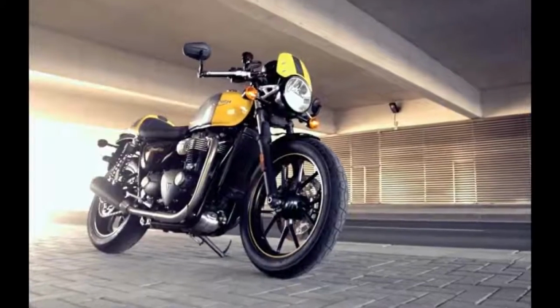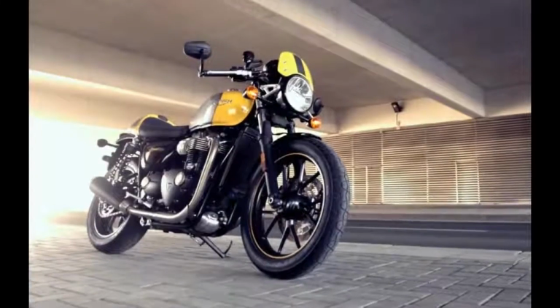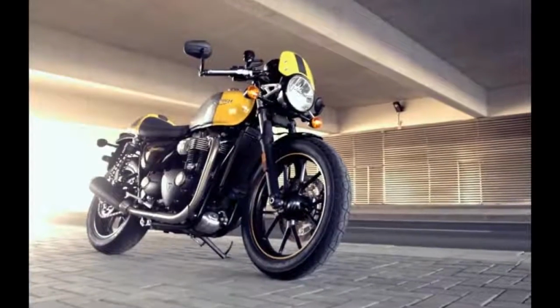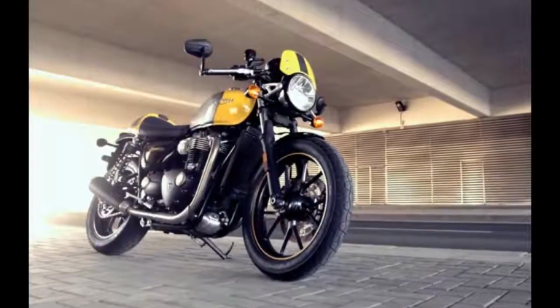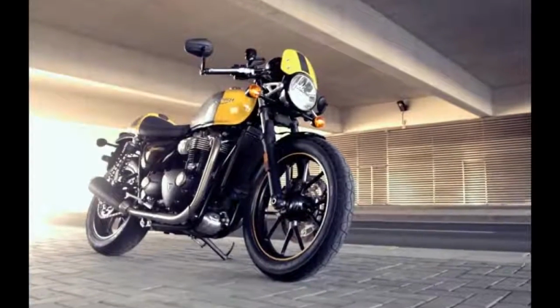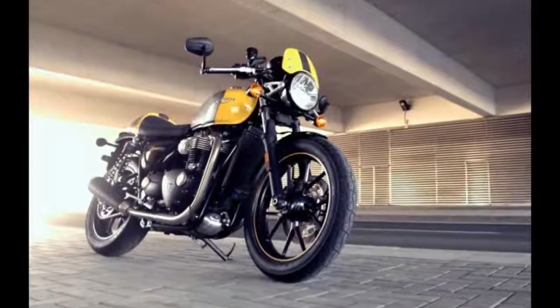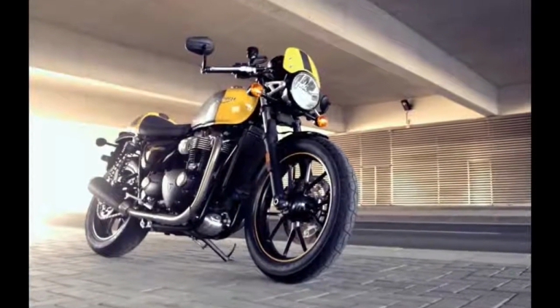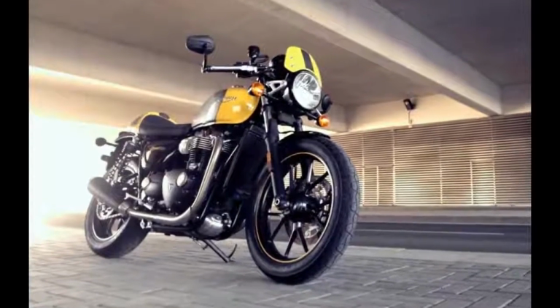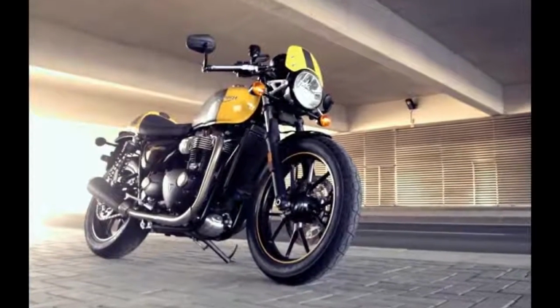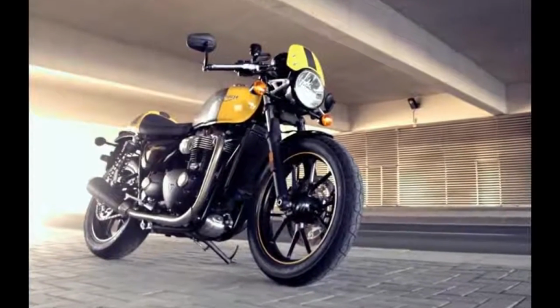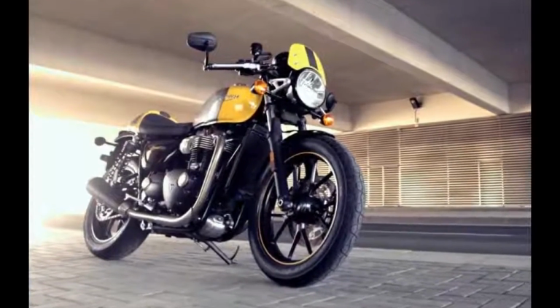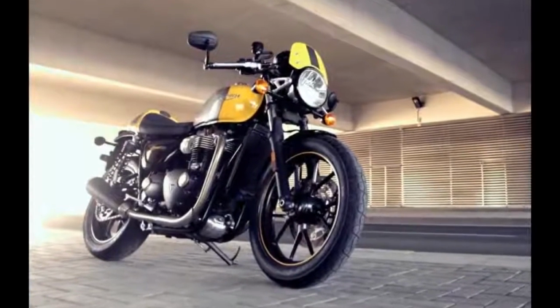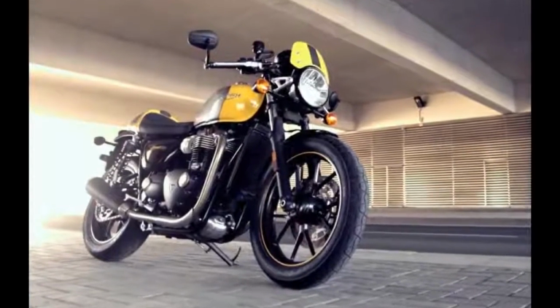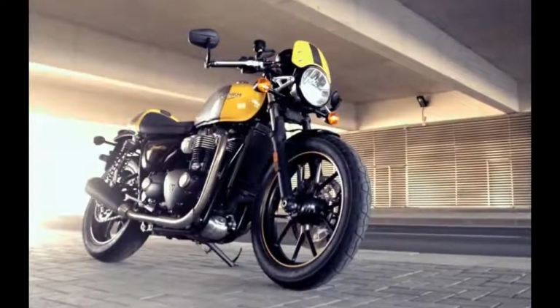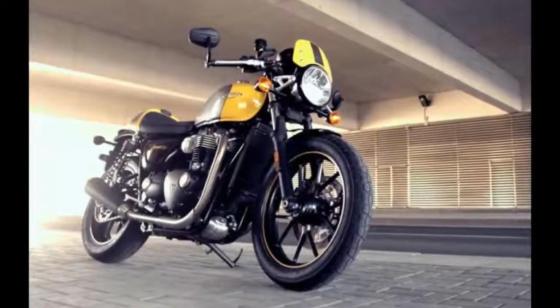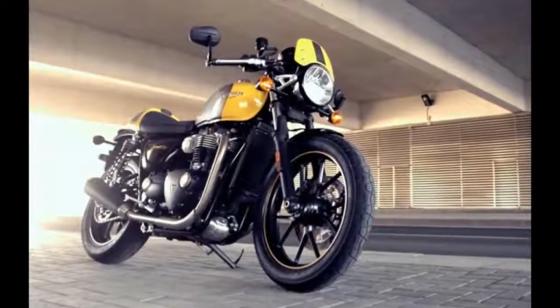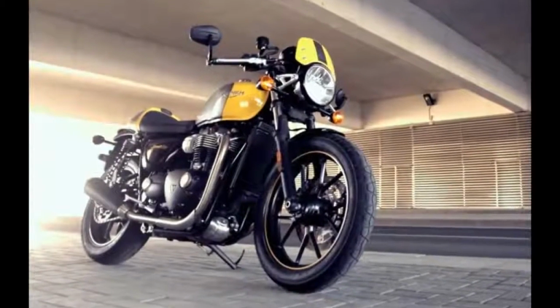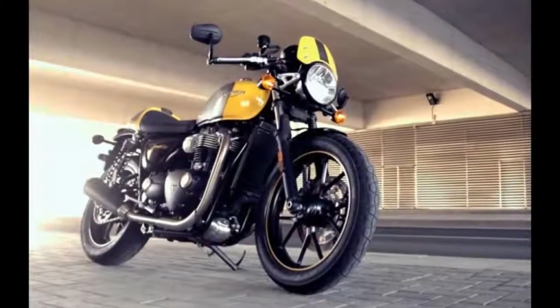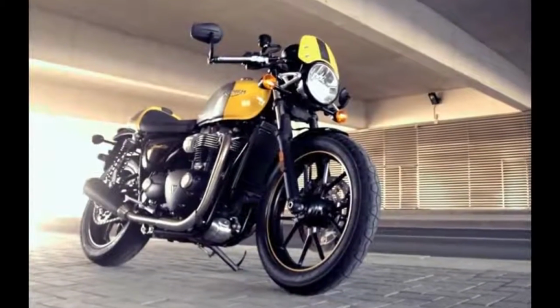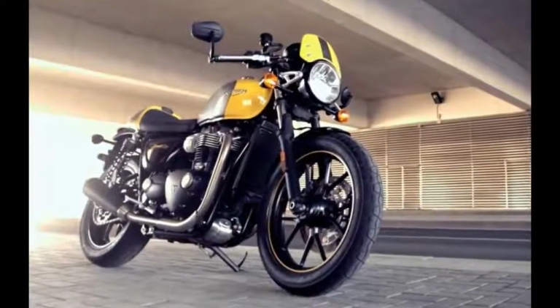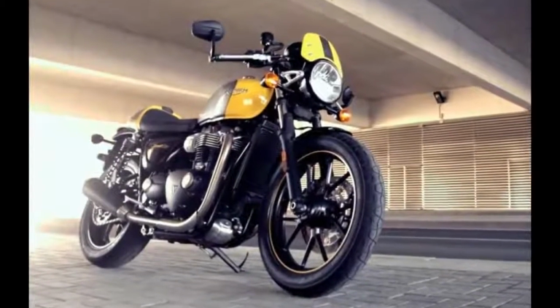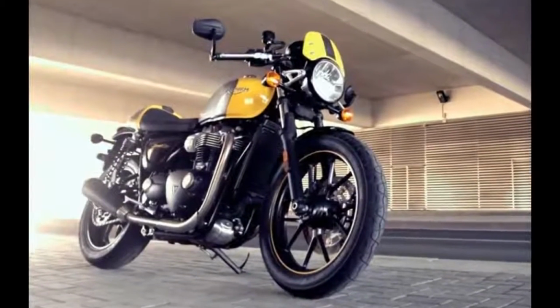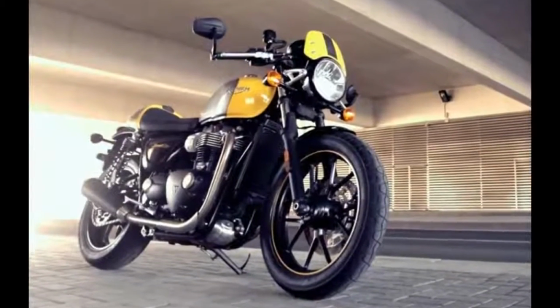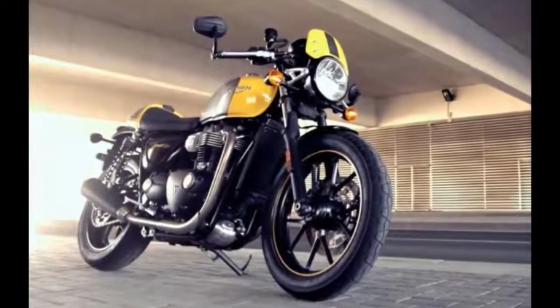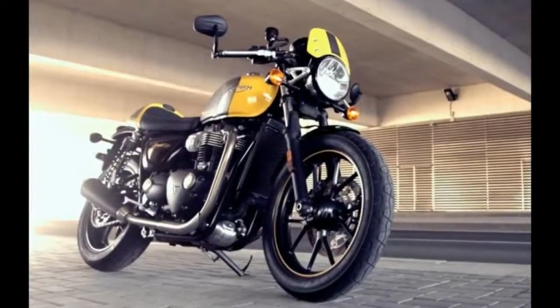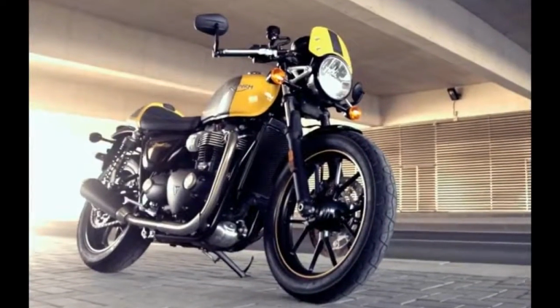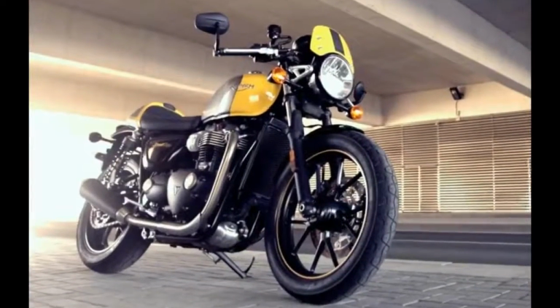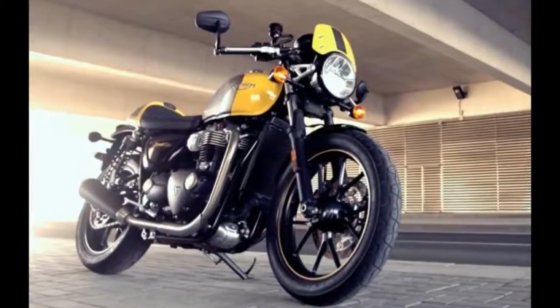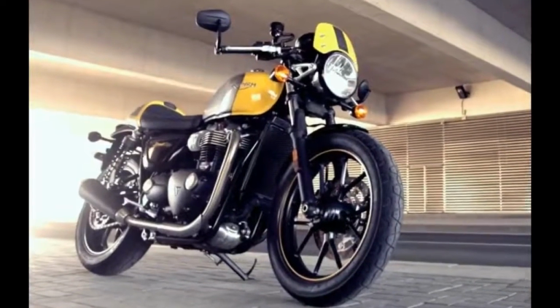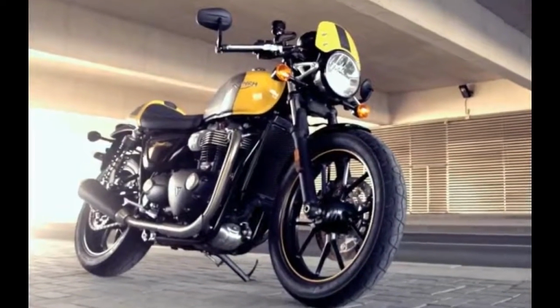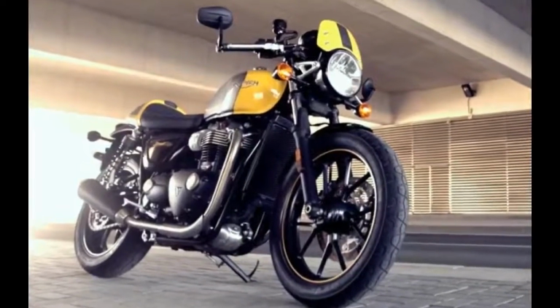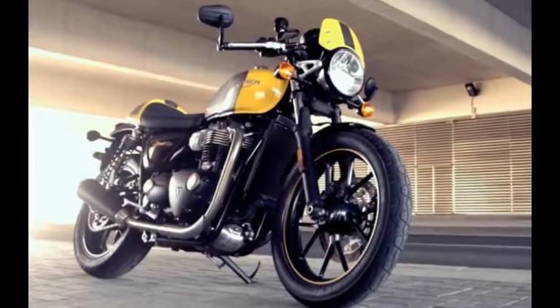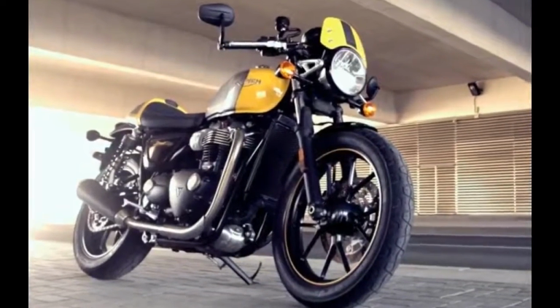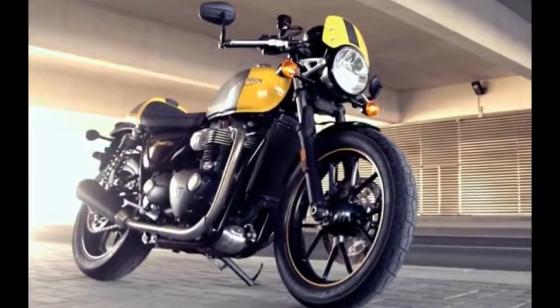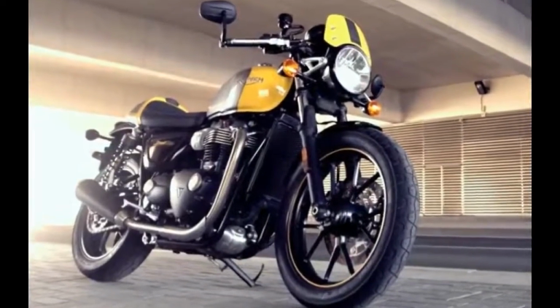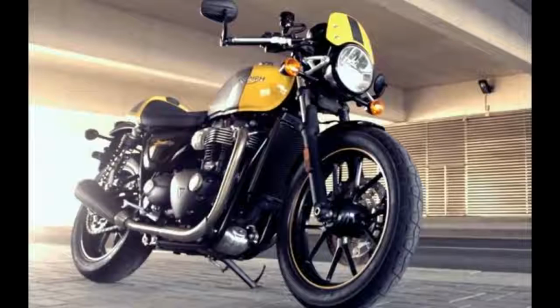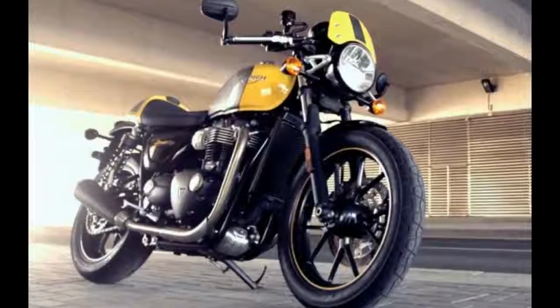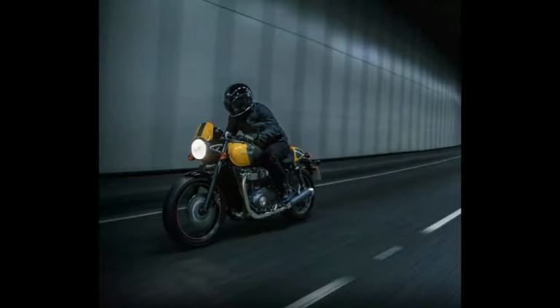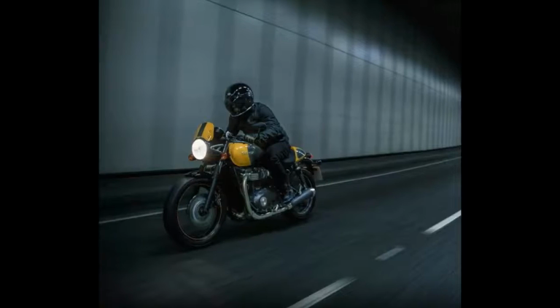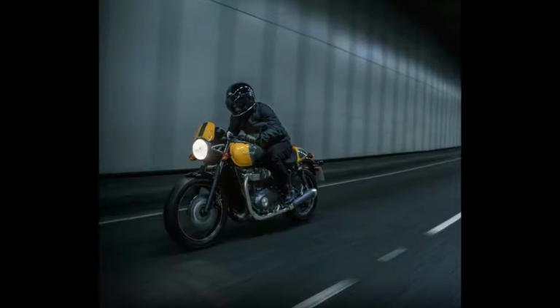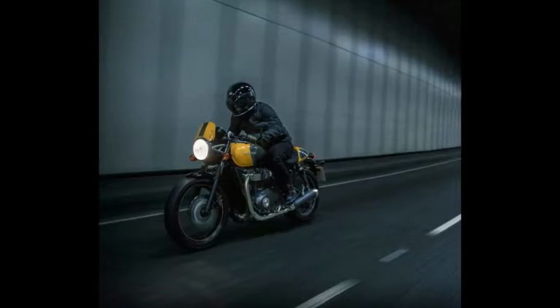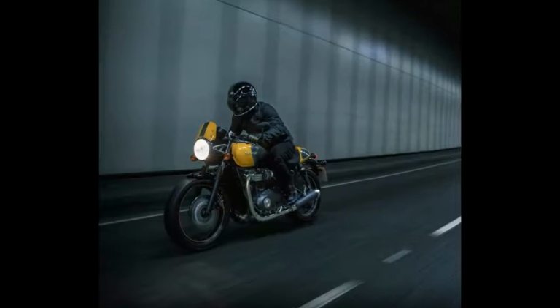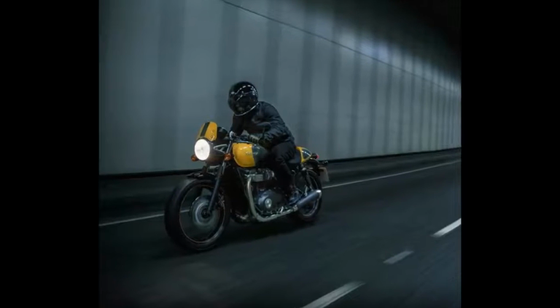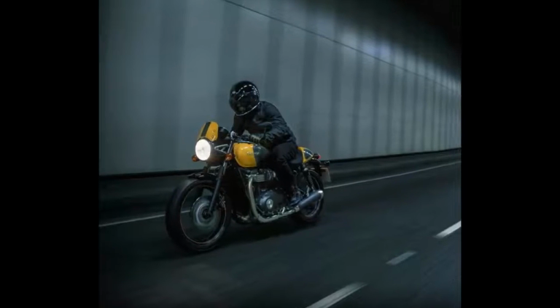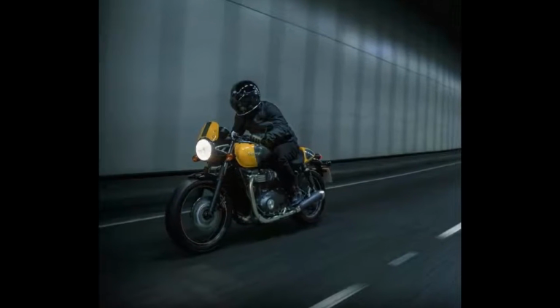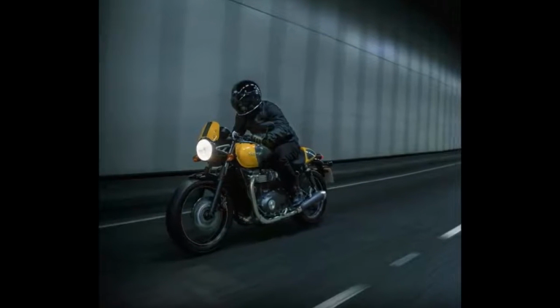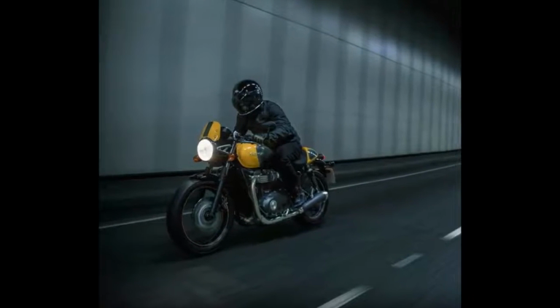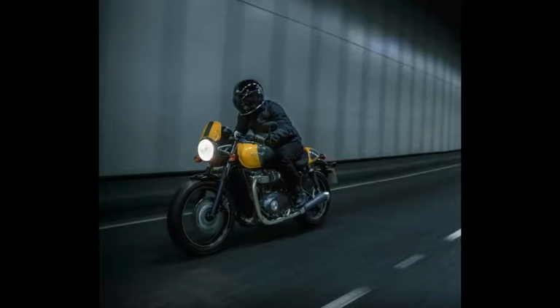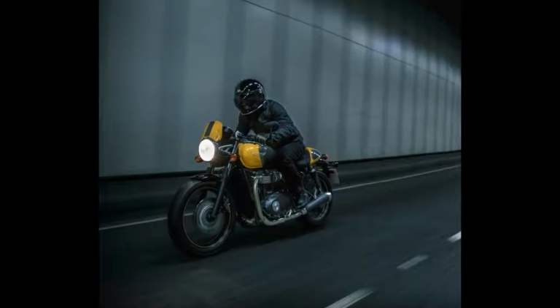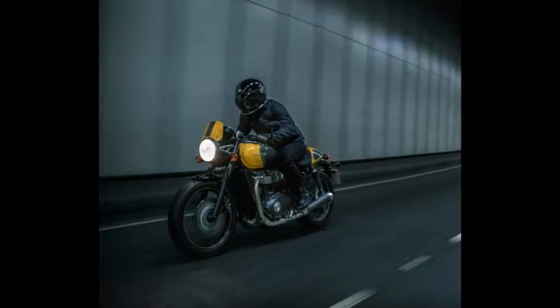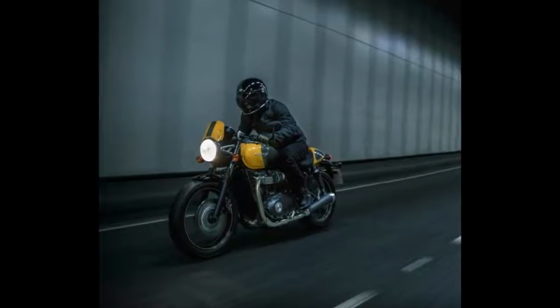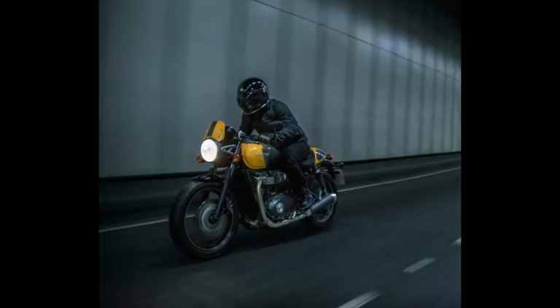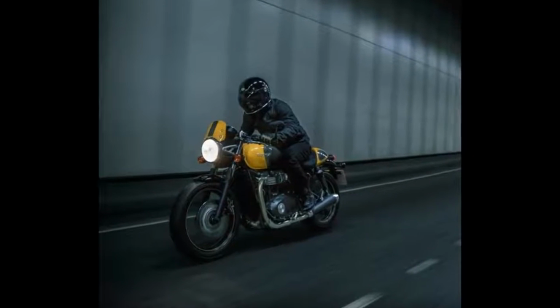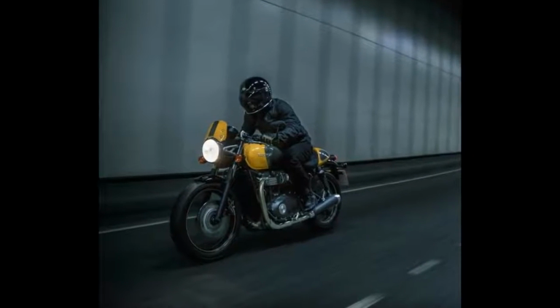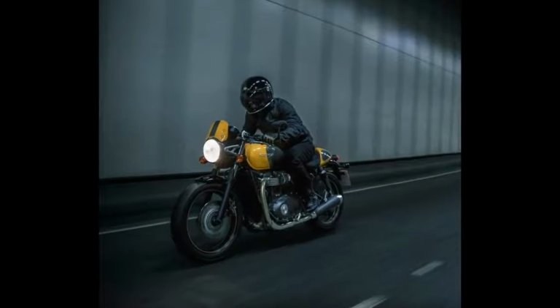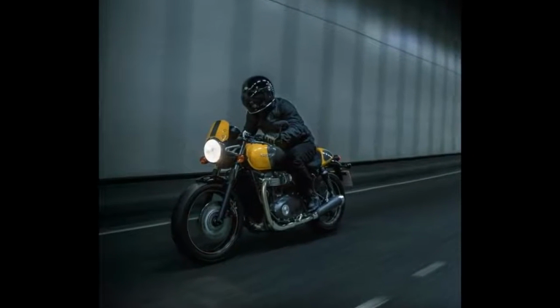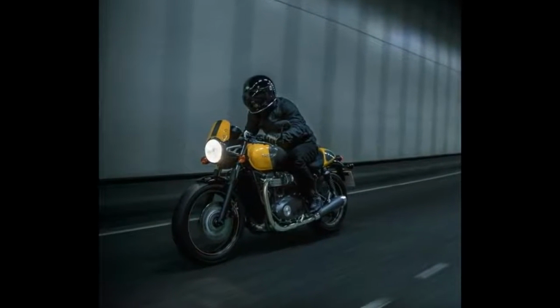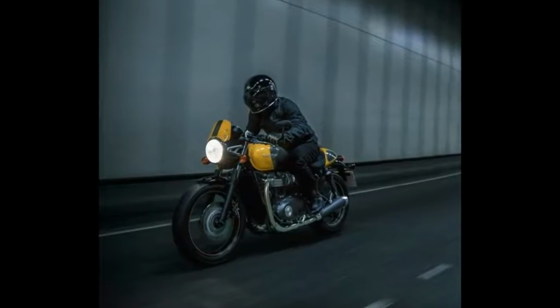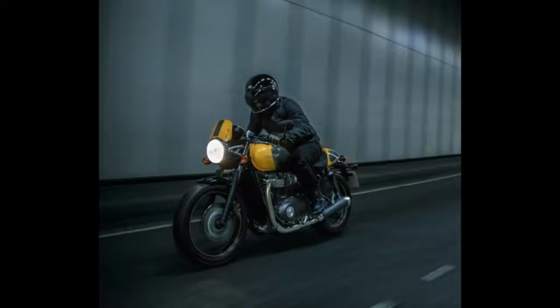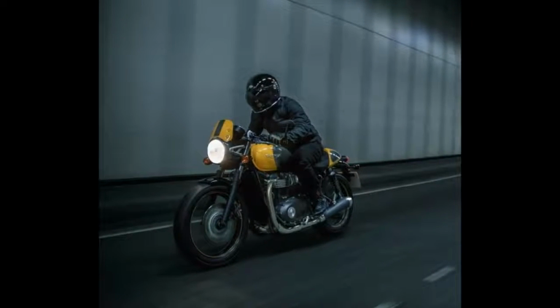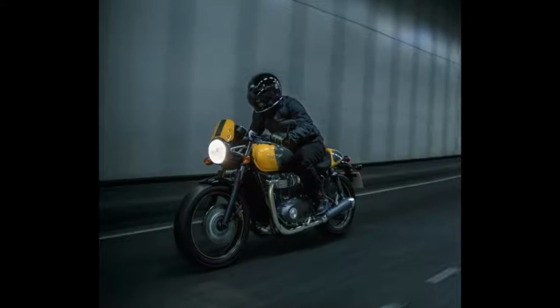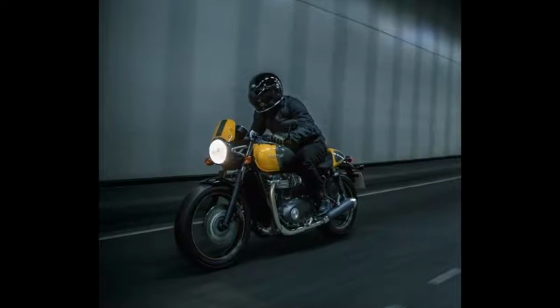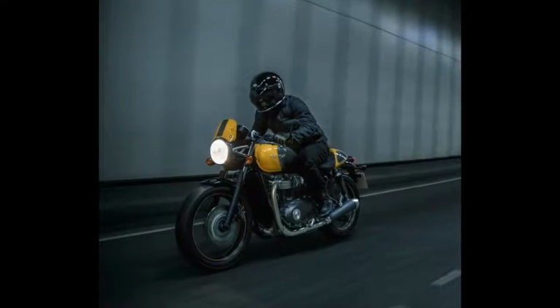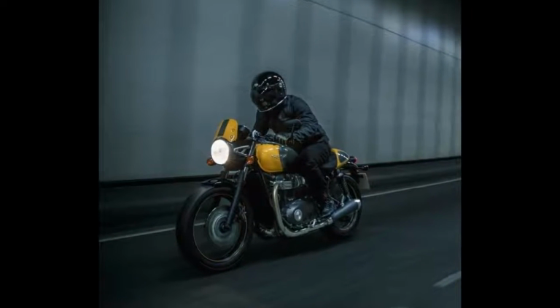ABS is standard and can't be turned off, and while traction control does come off, don't expect the front end to be willing.